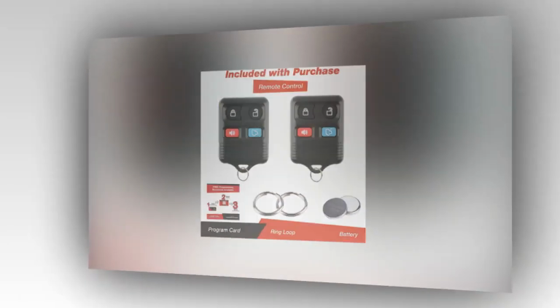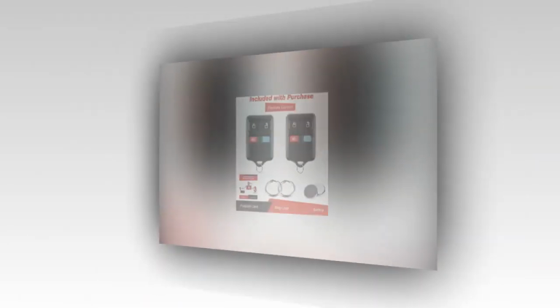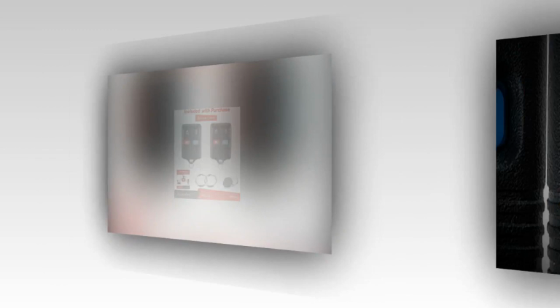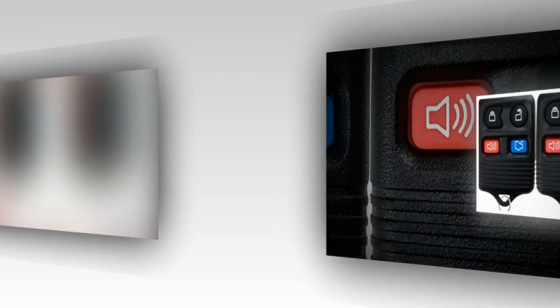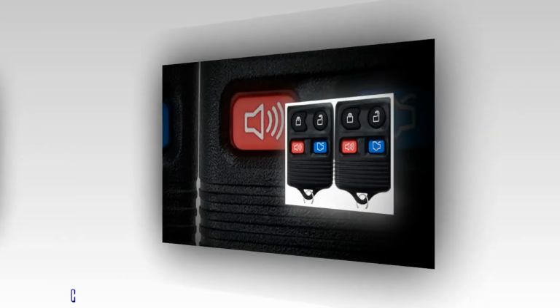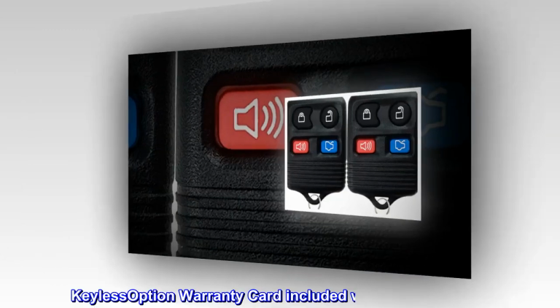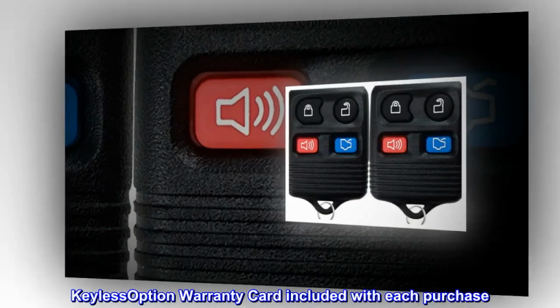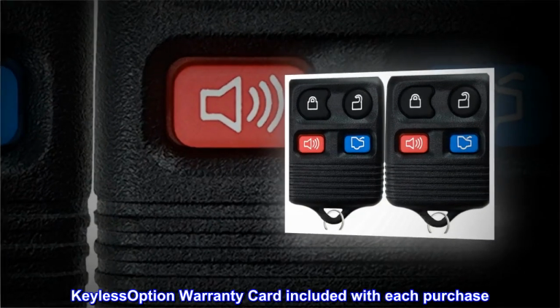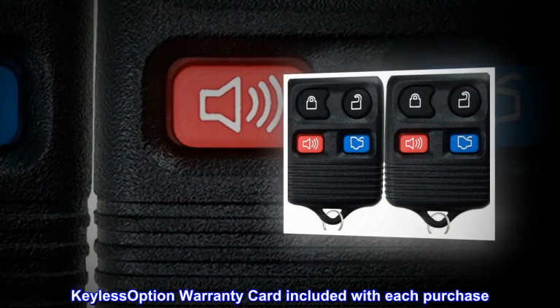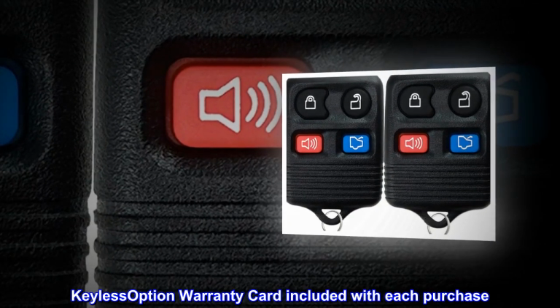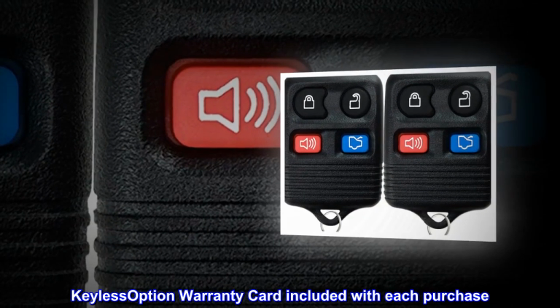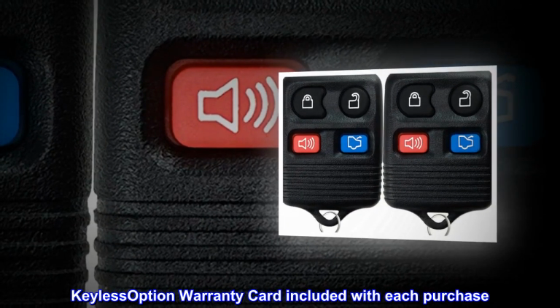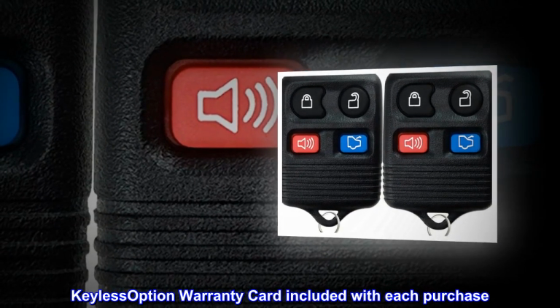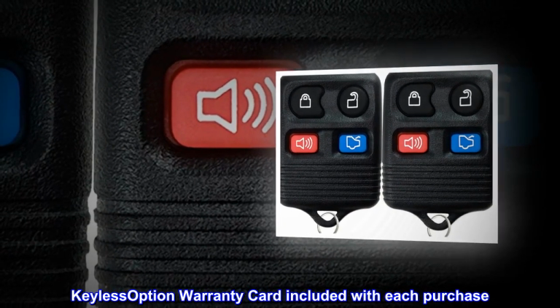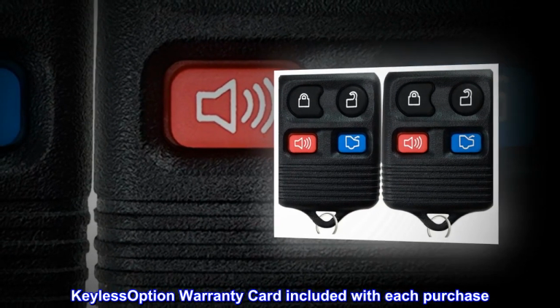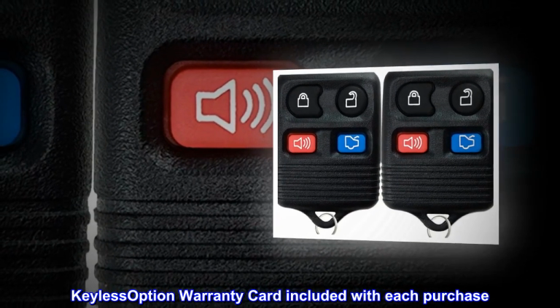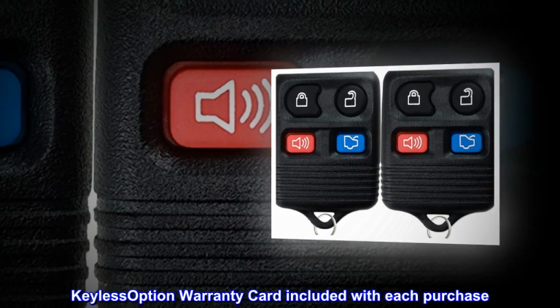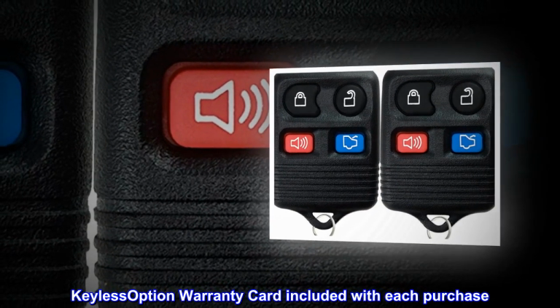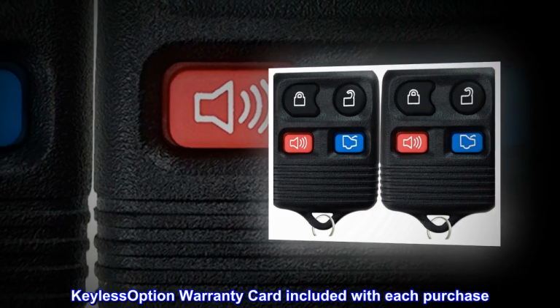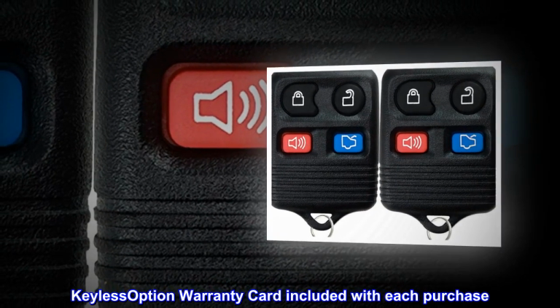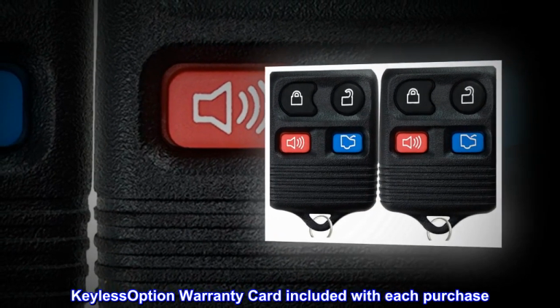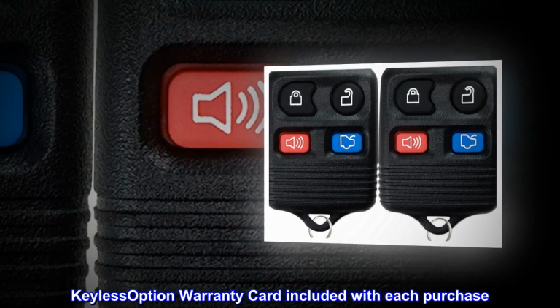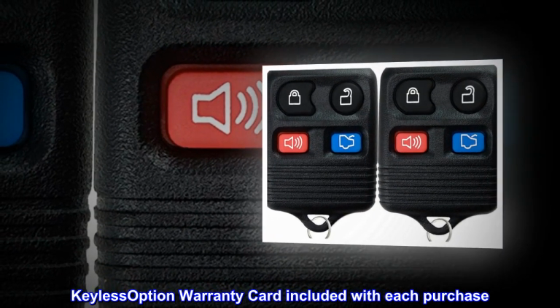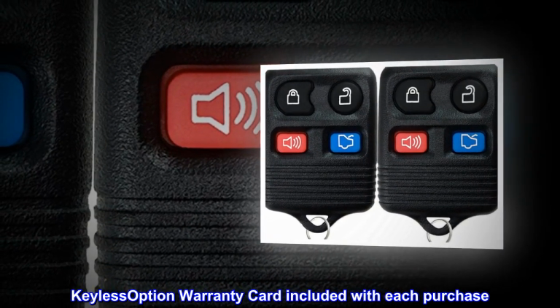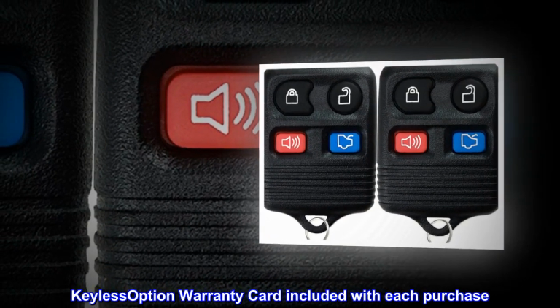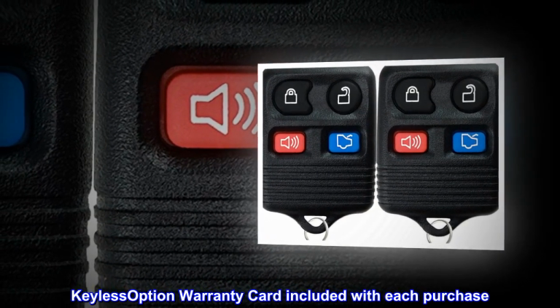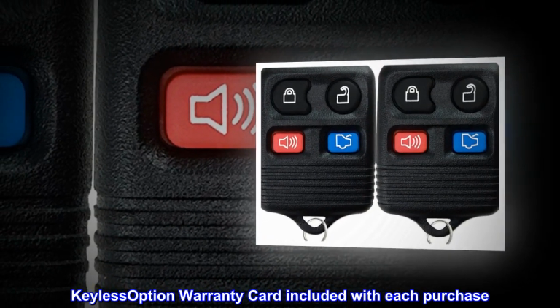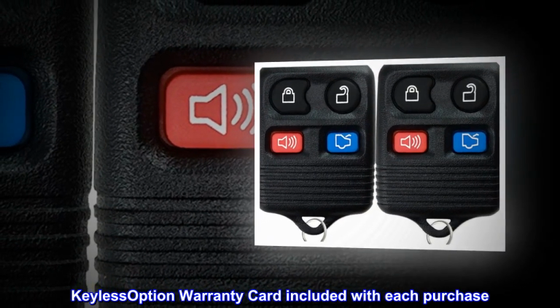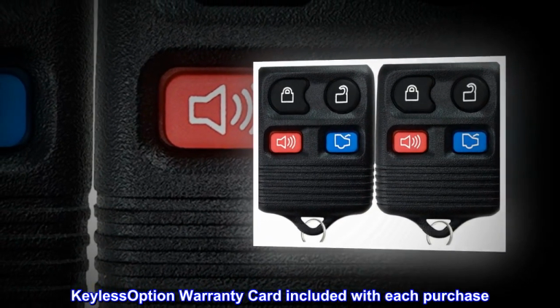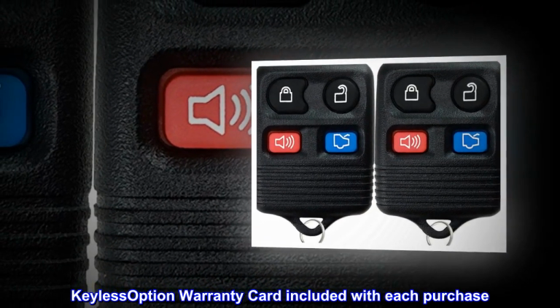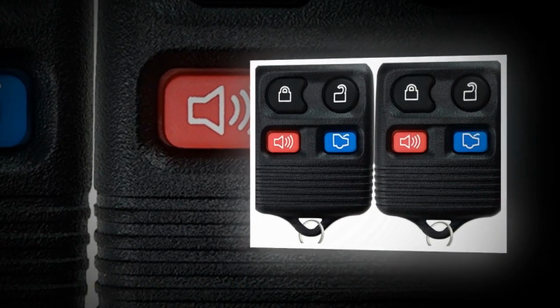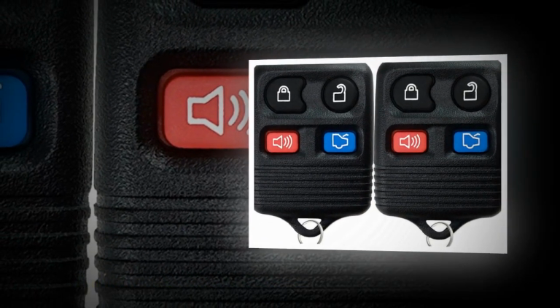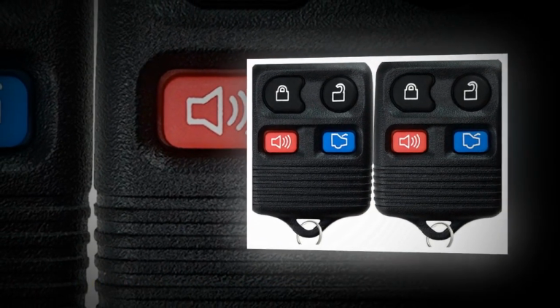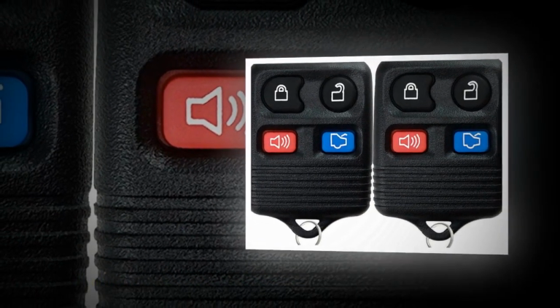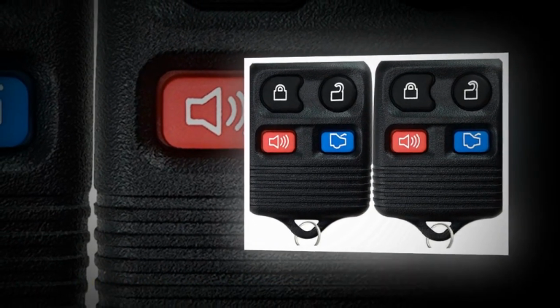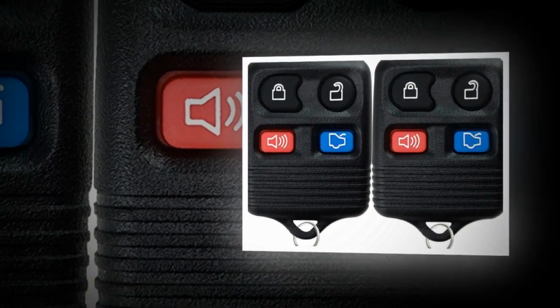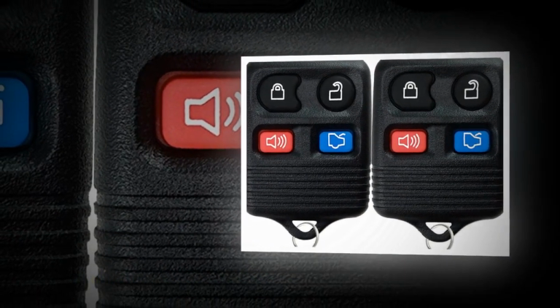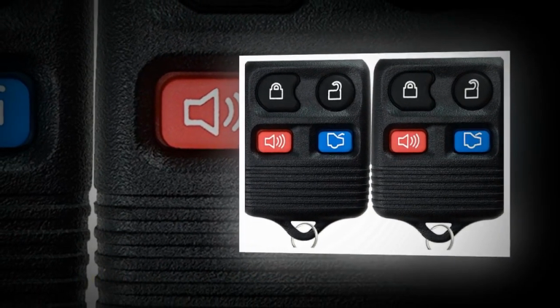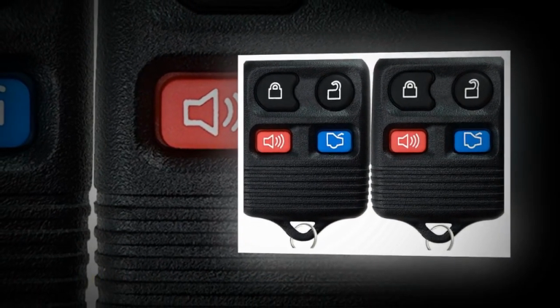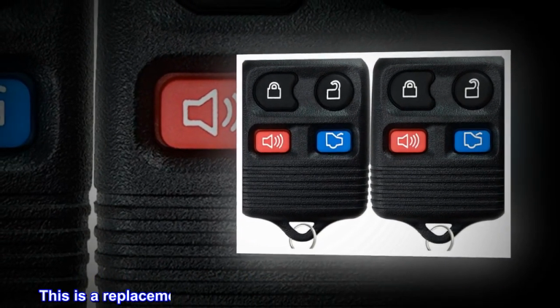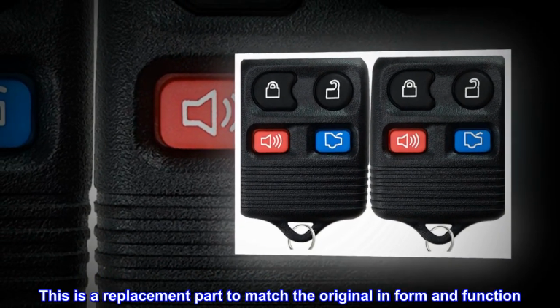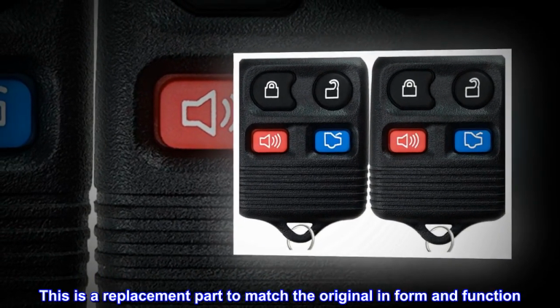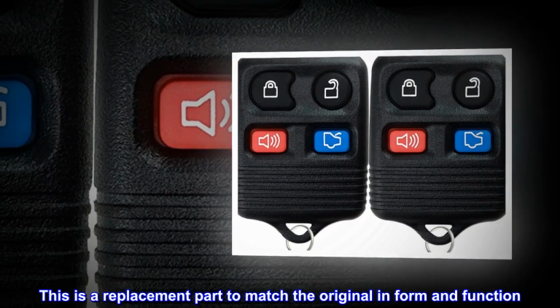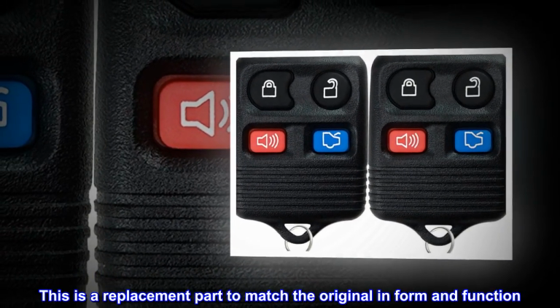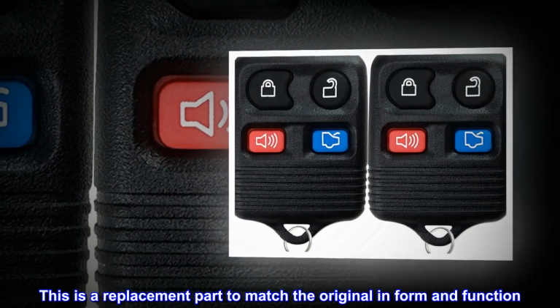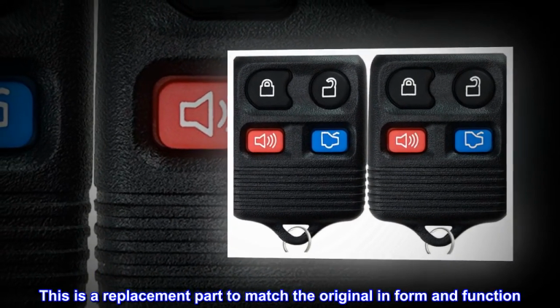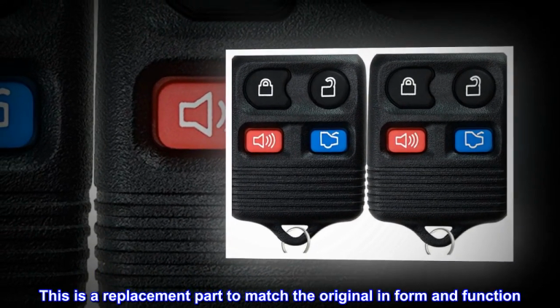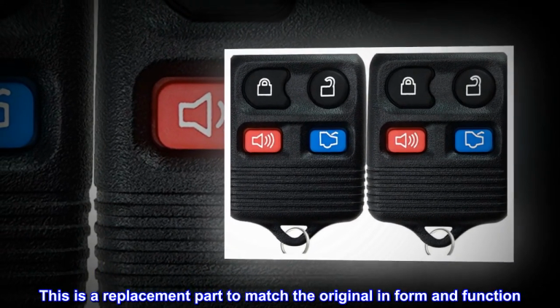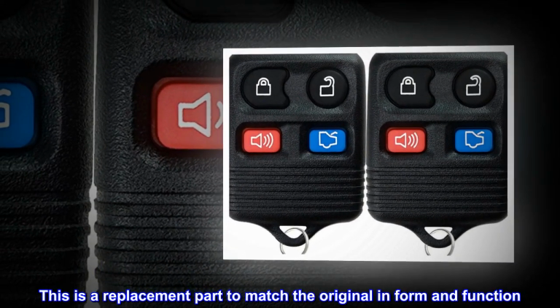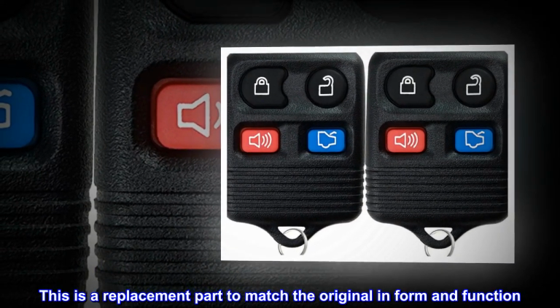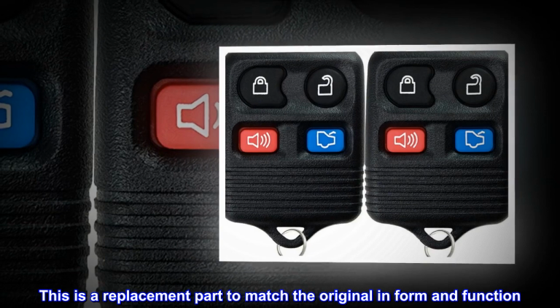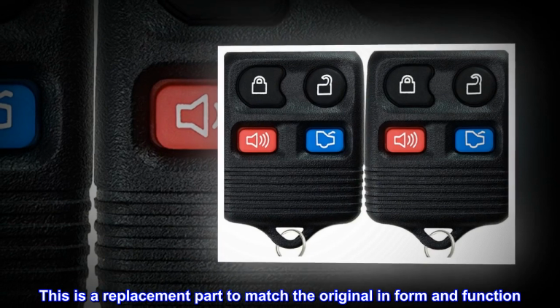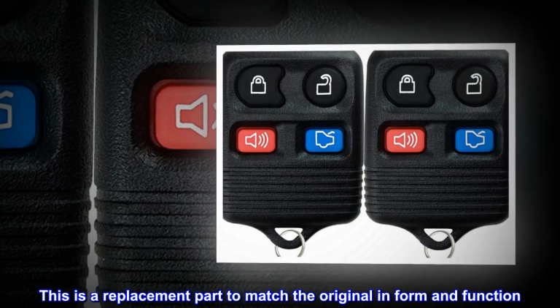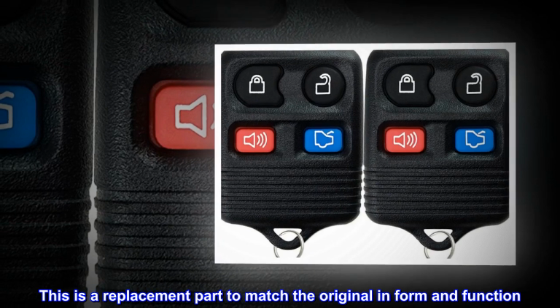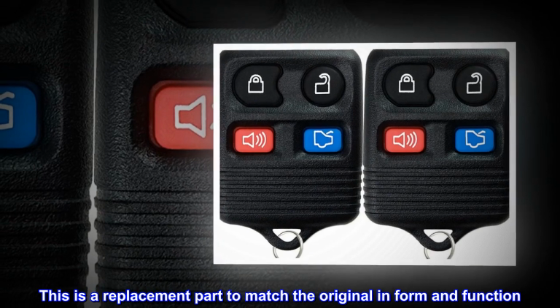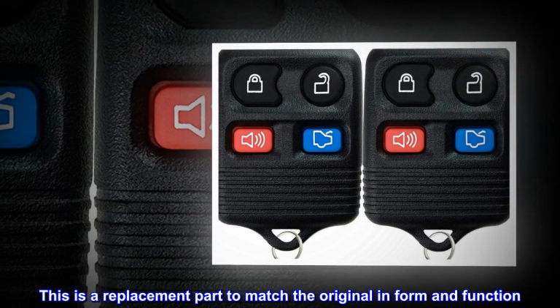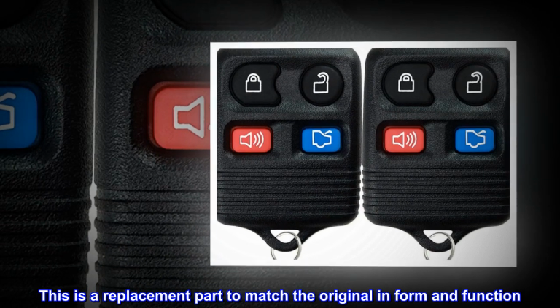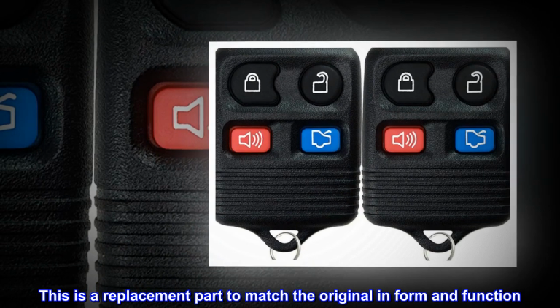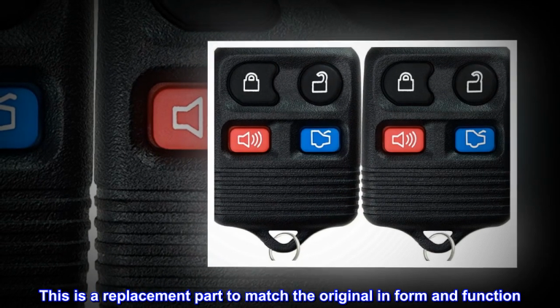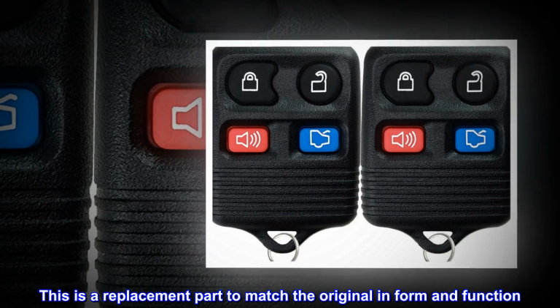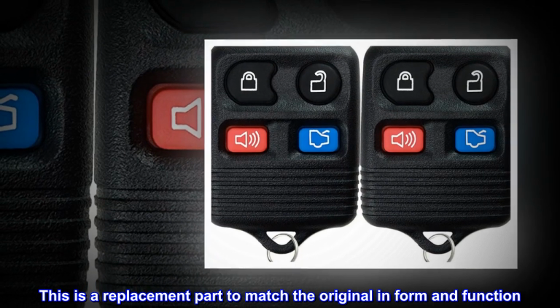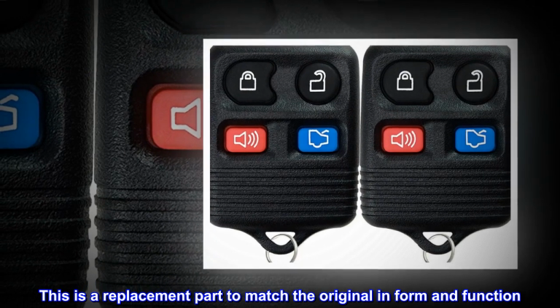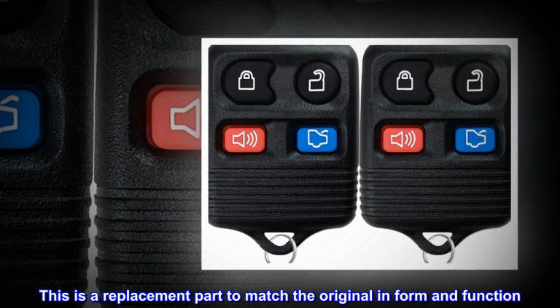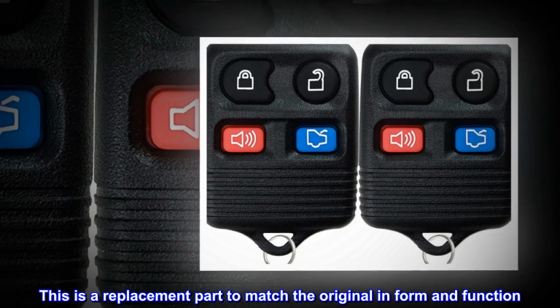Keyless Option warranty card included with each purchase. This is a replacement part to match the original in form and function.